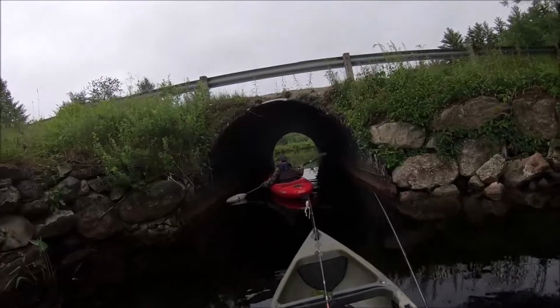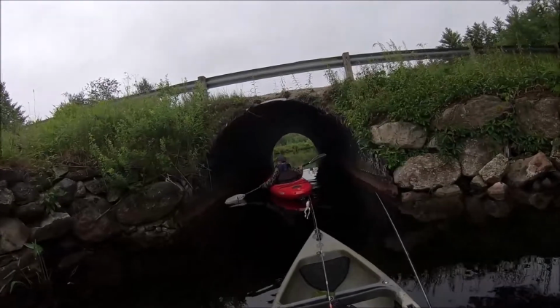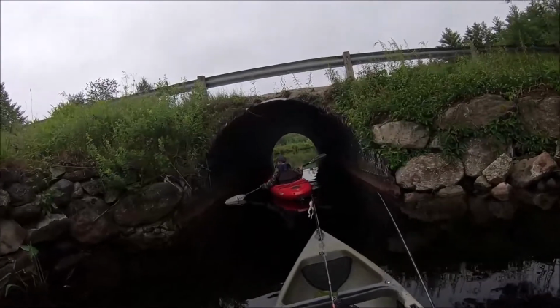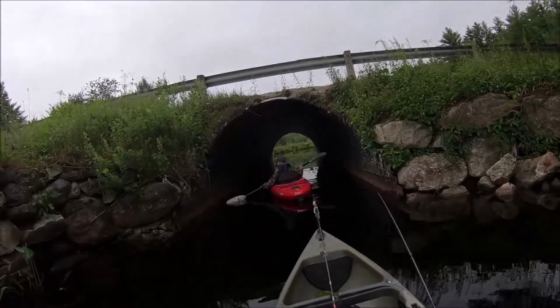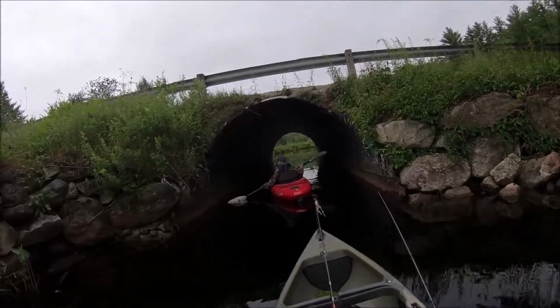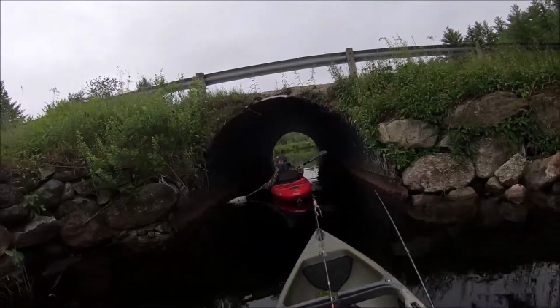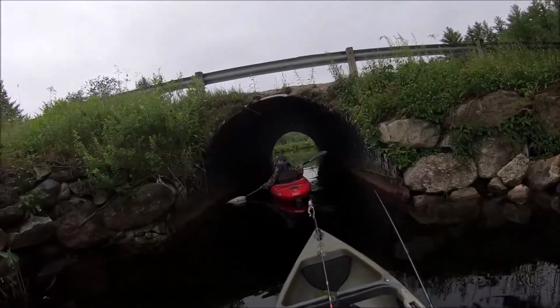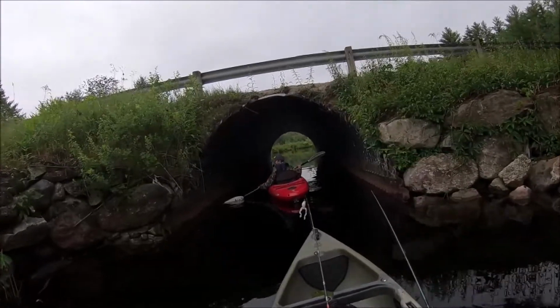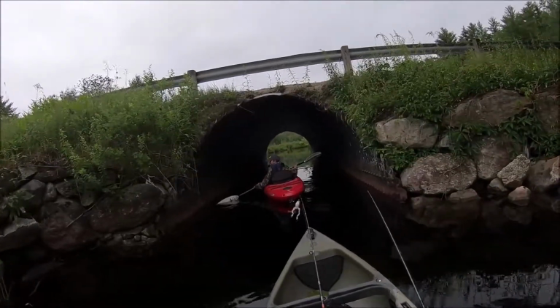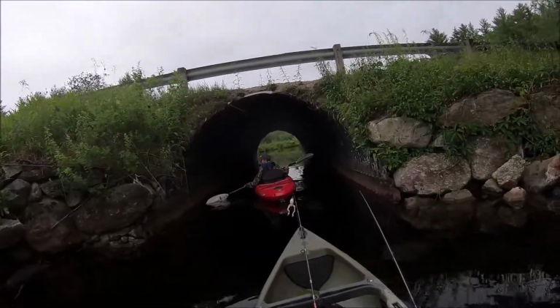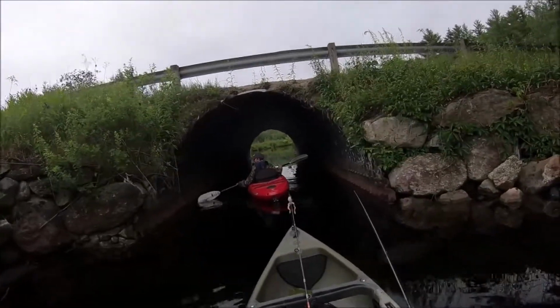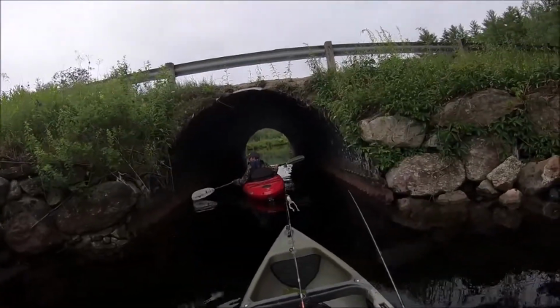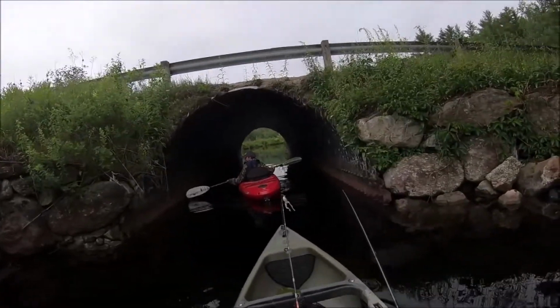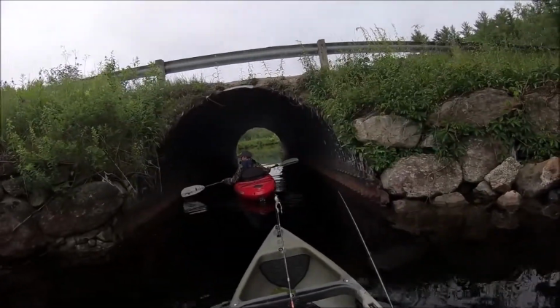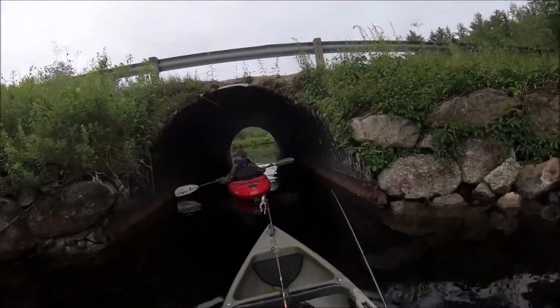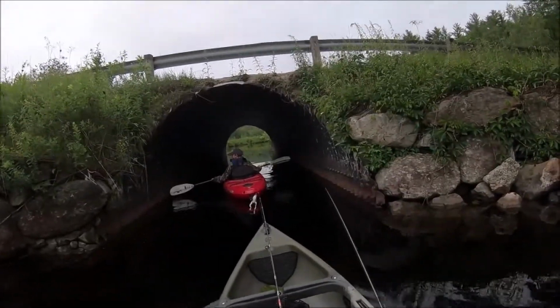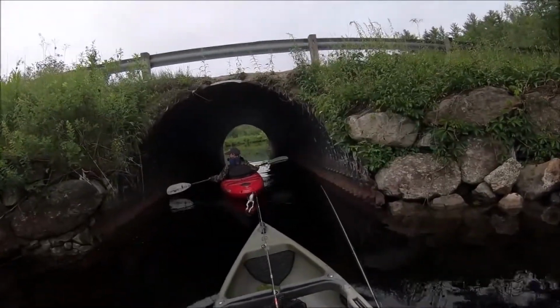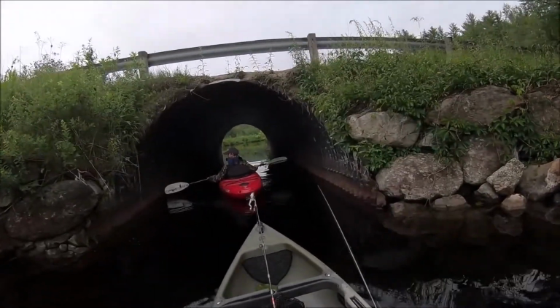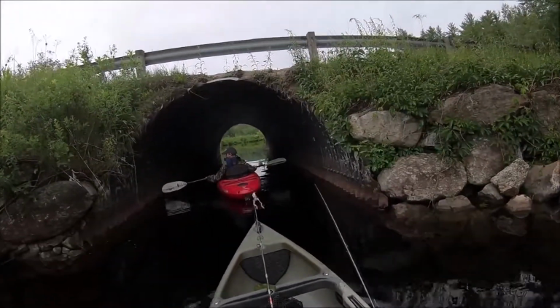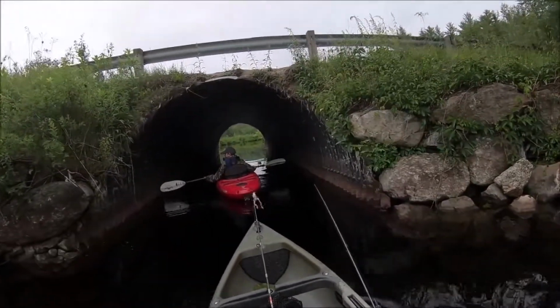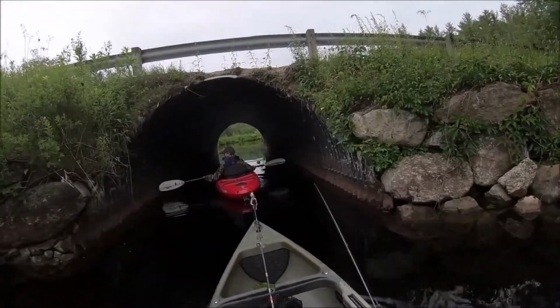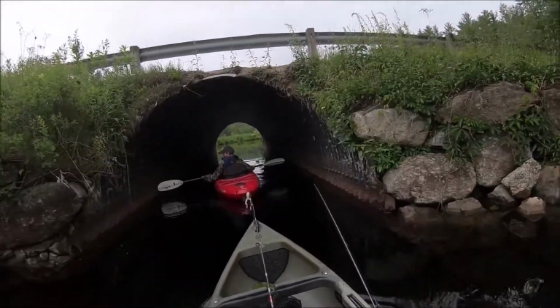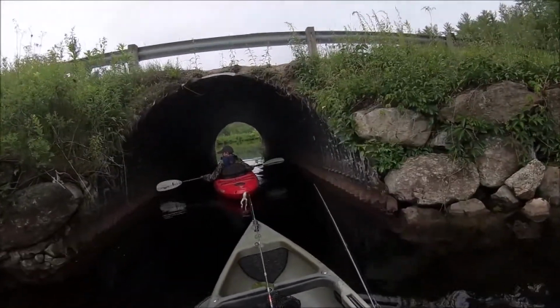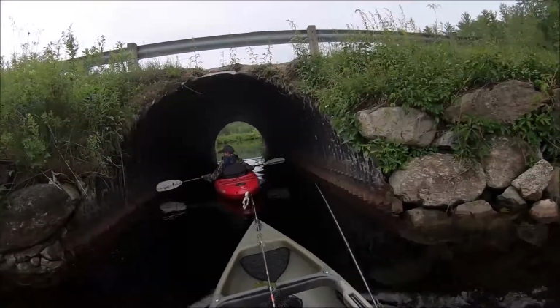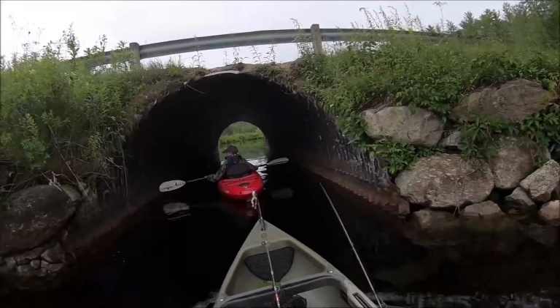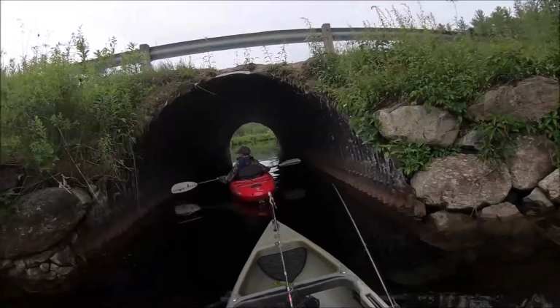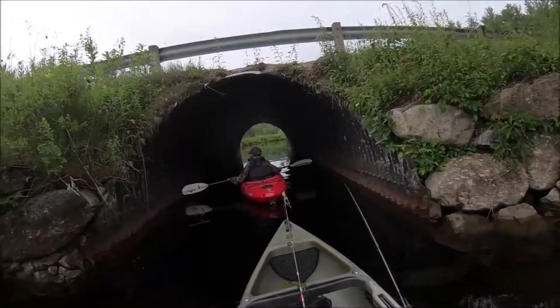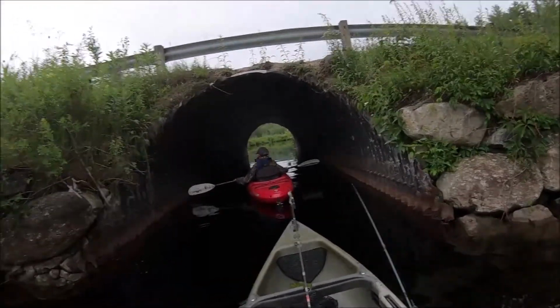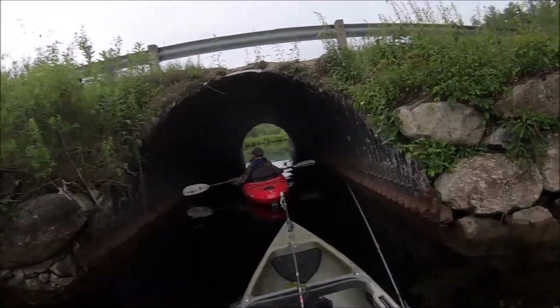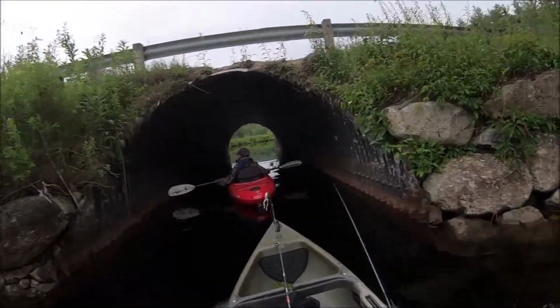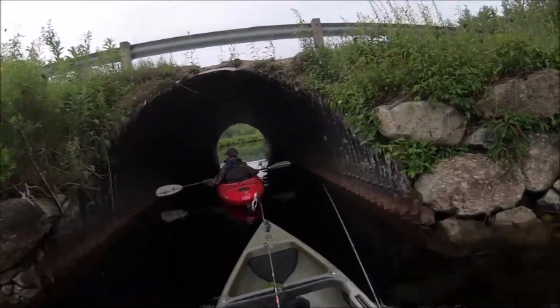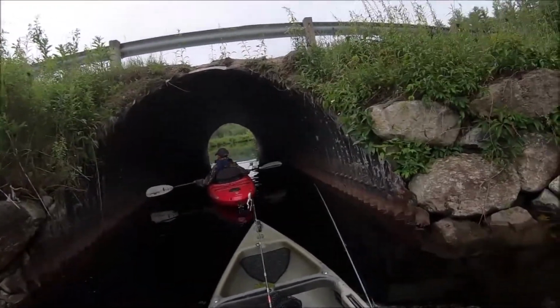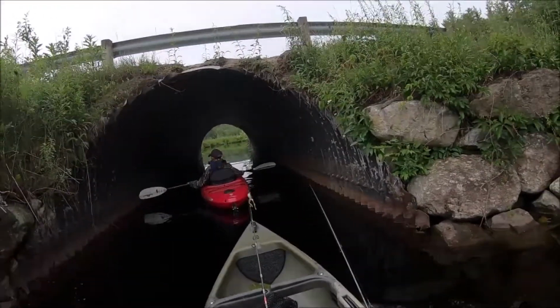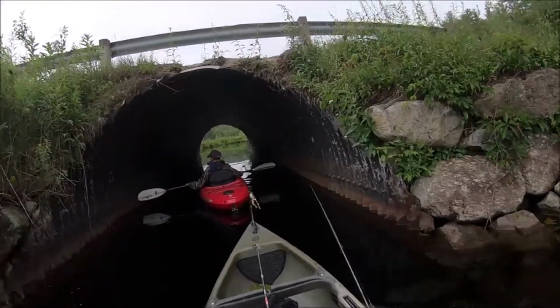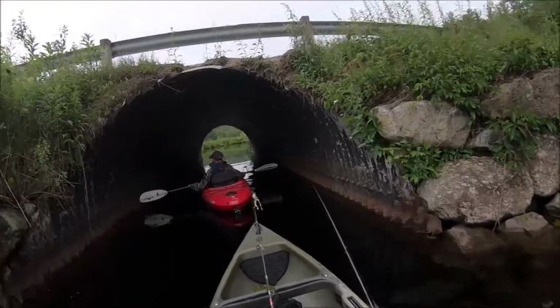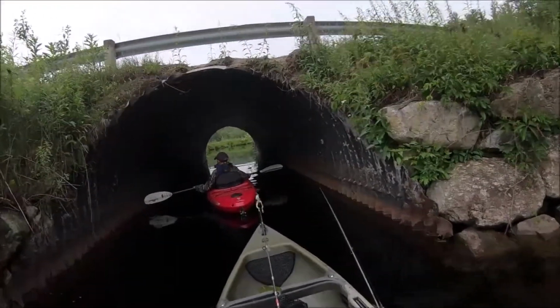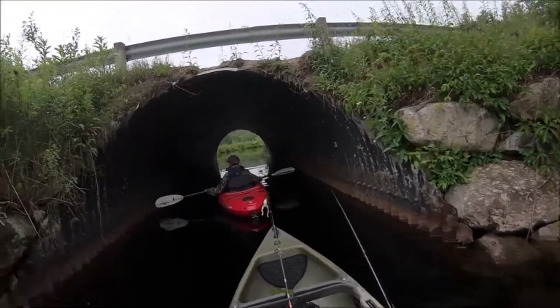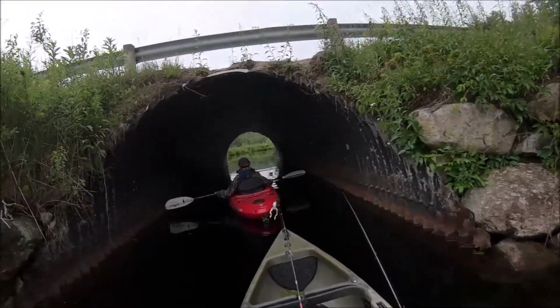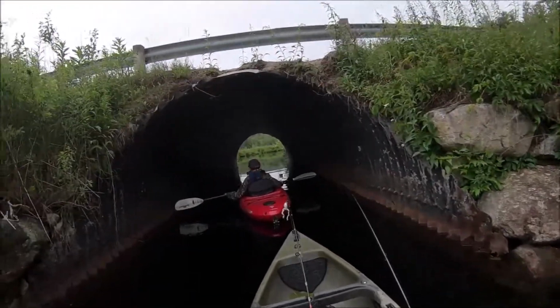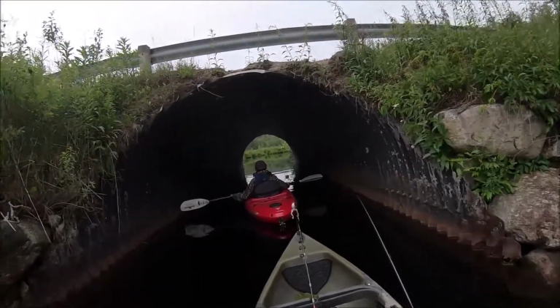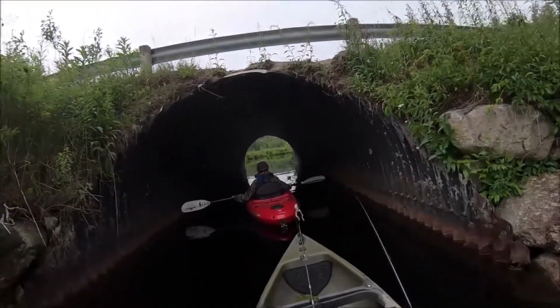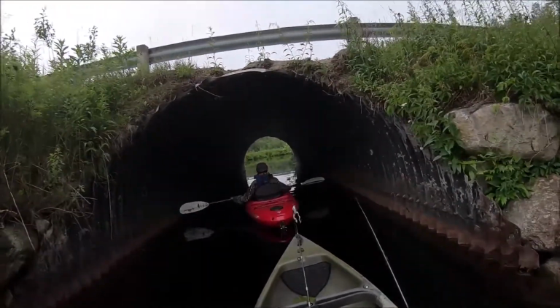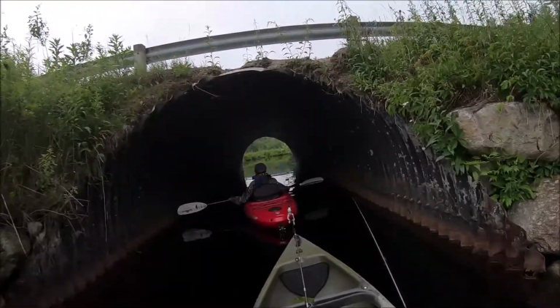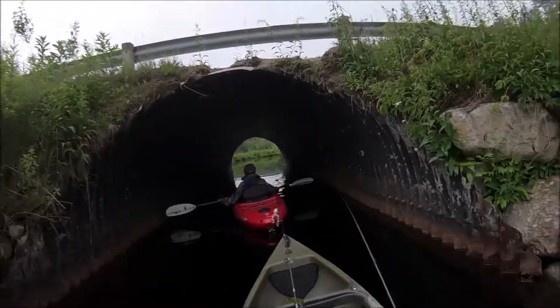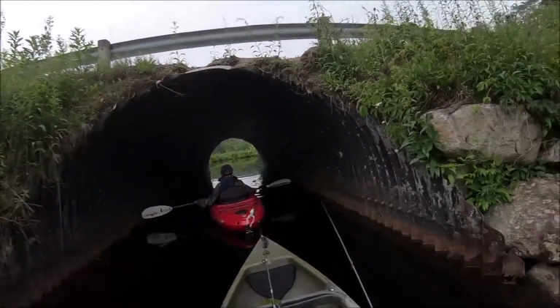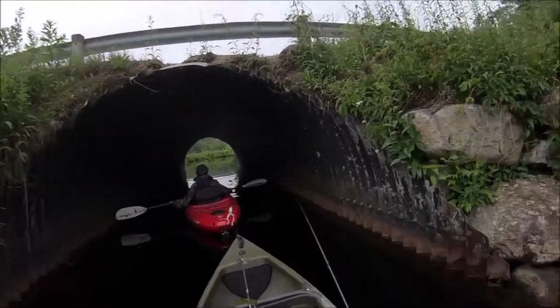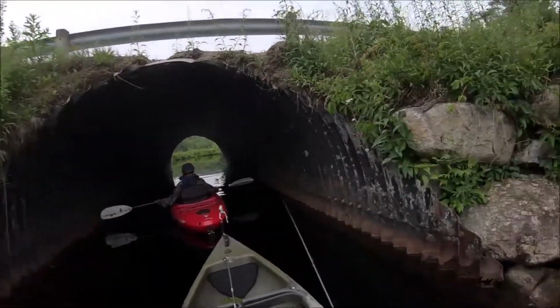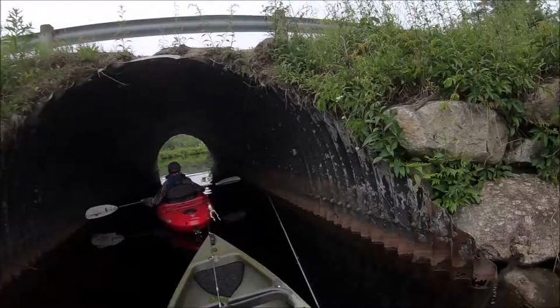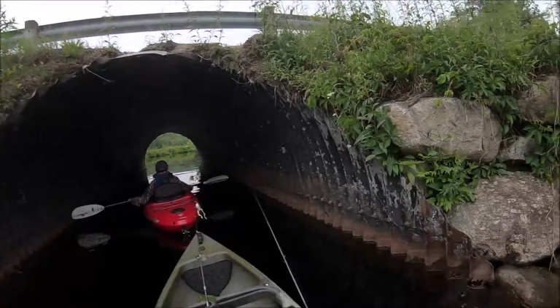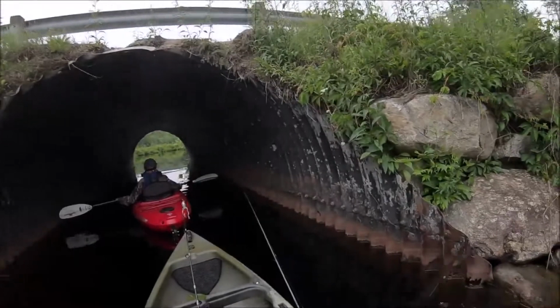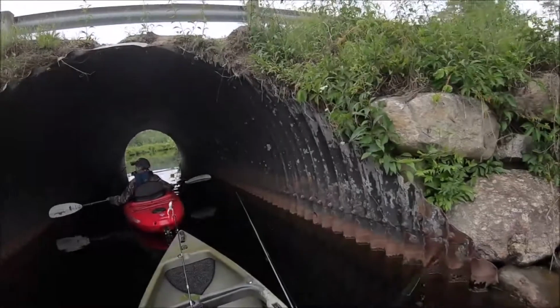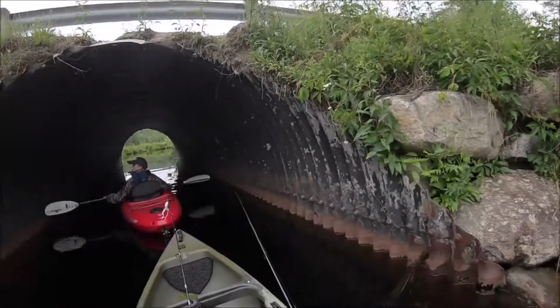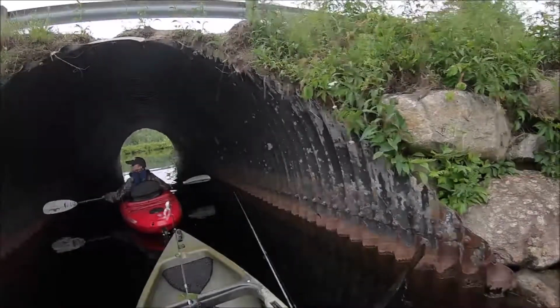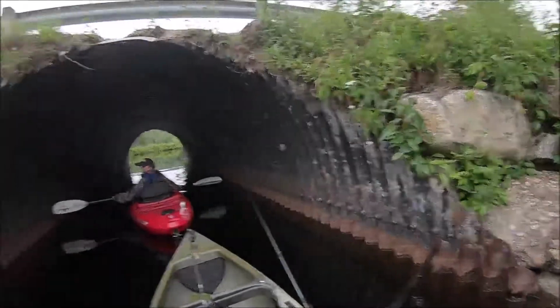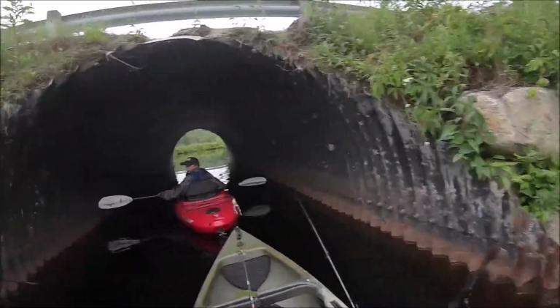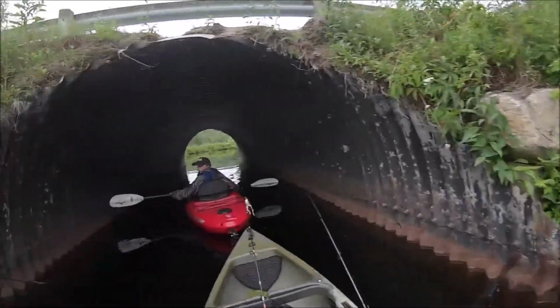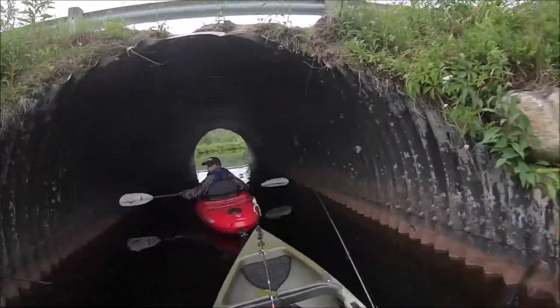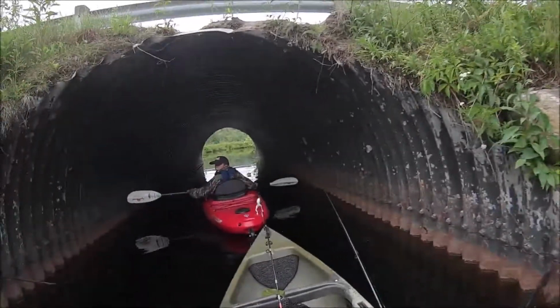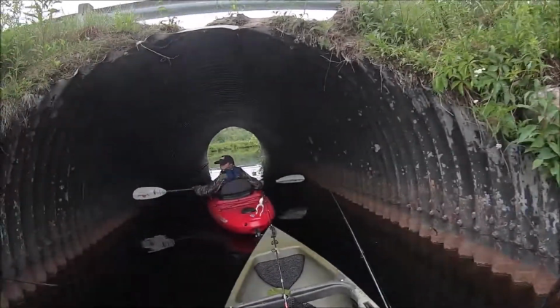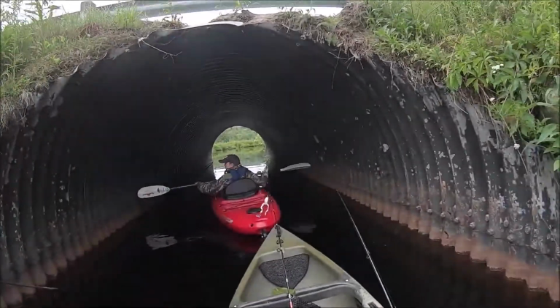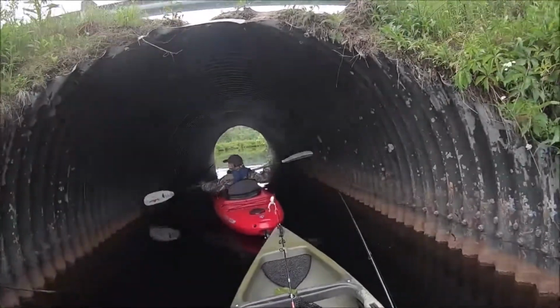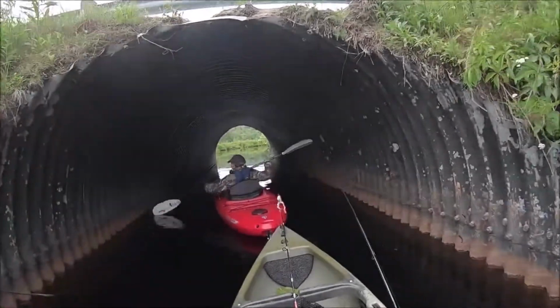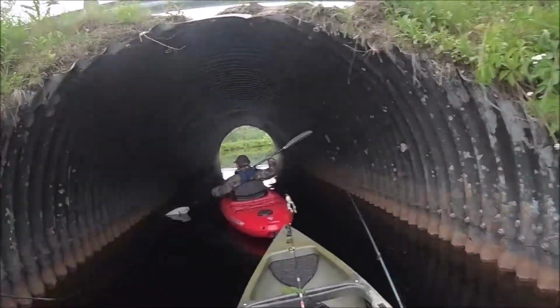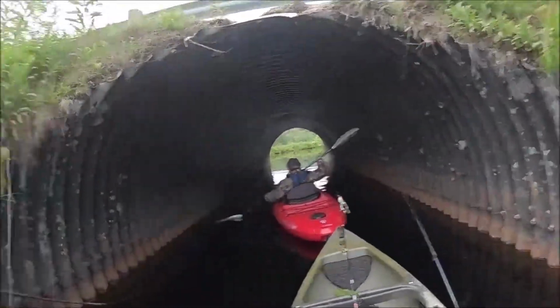A little bit of an echo in there, huh? Whoops — keep going, I'm ramming you.